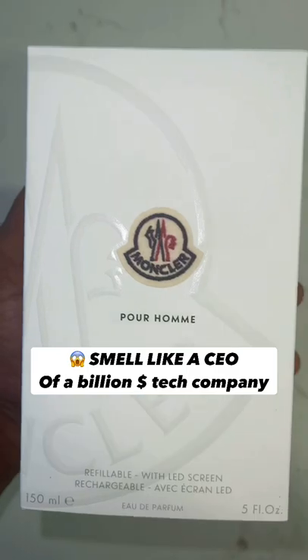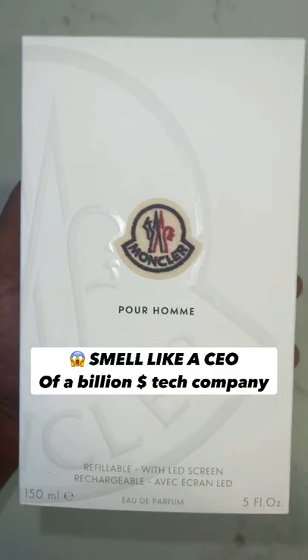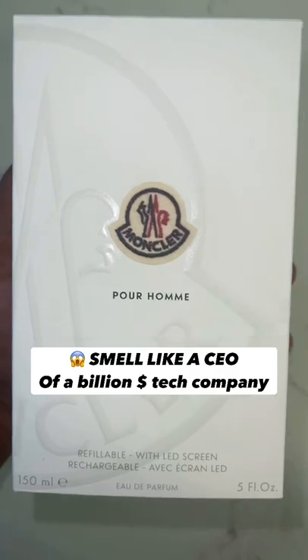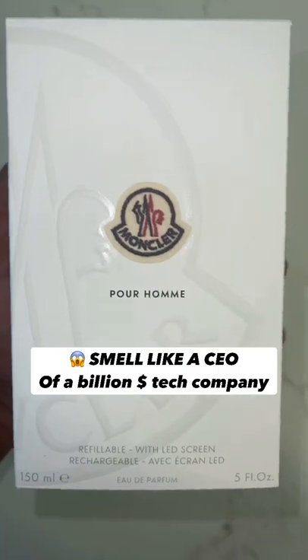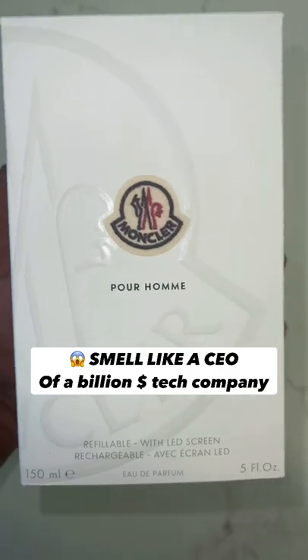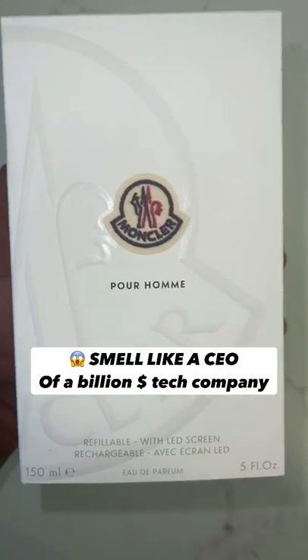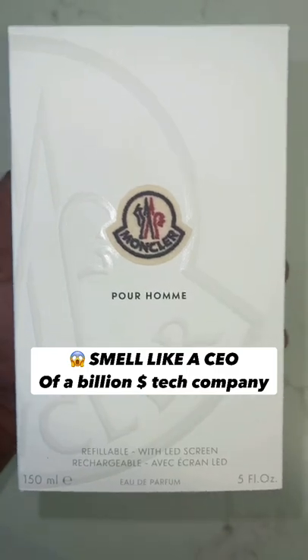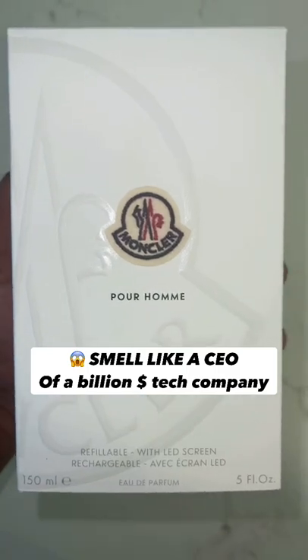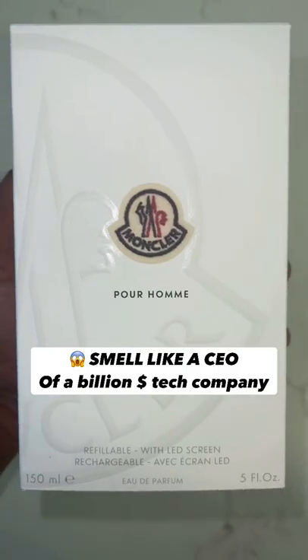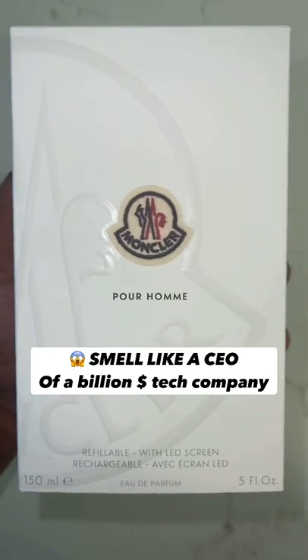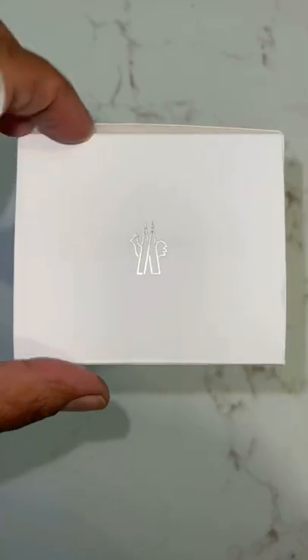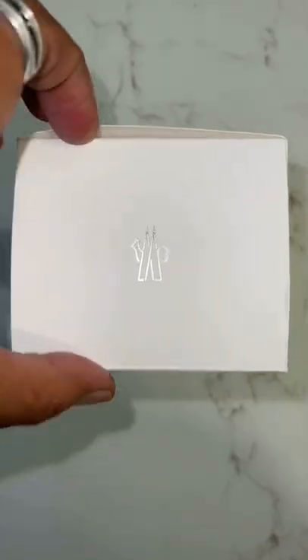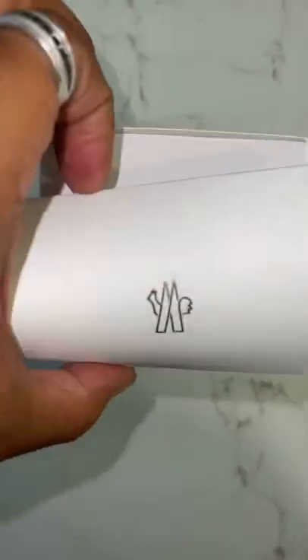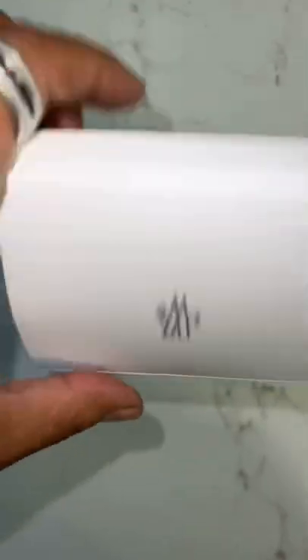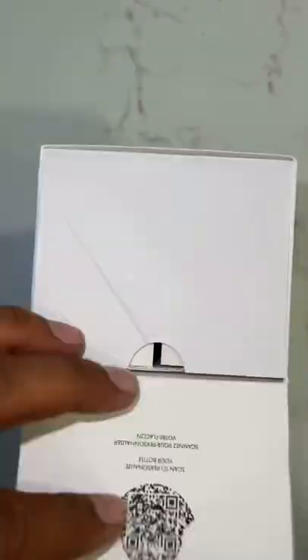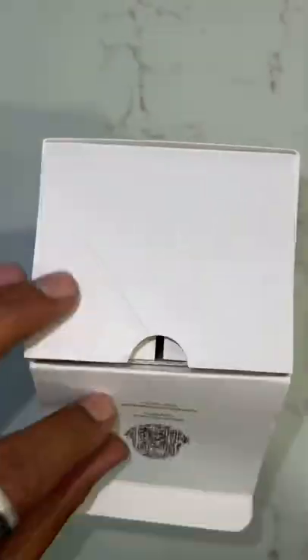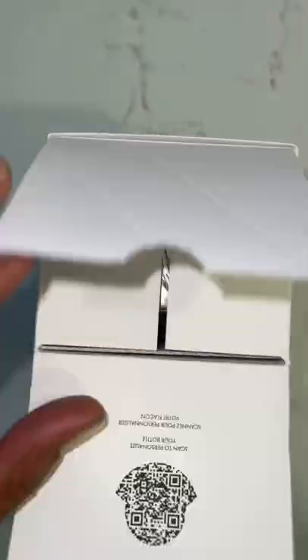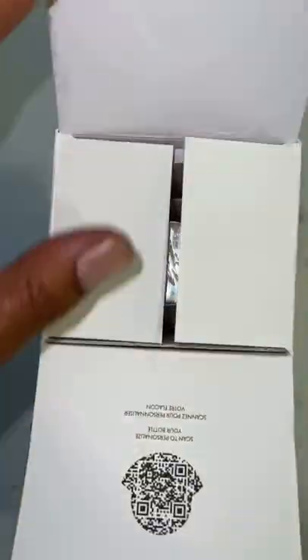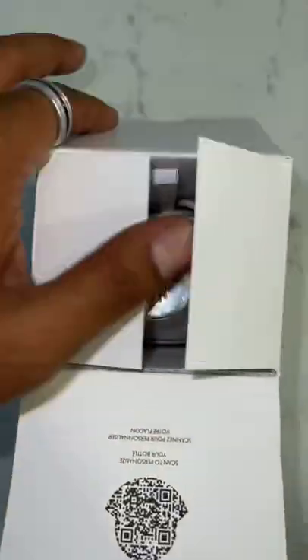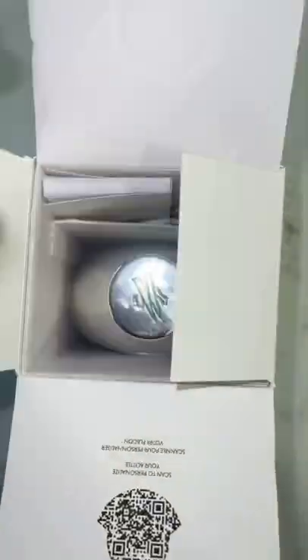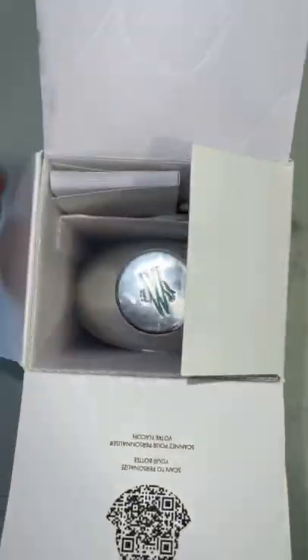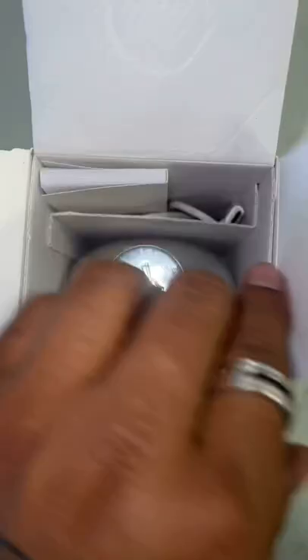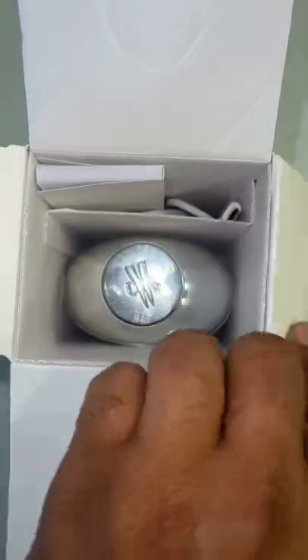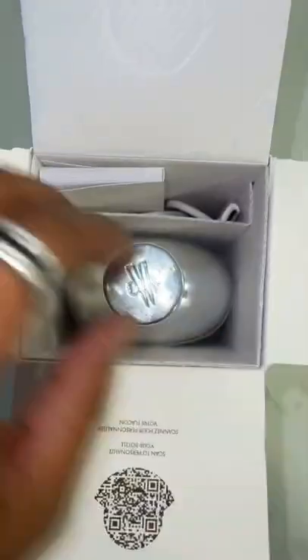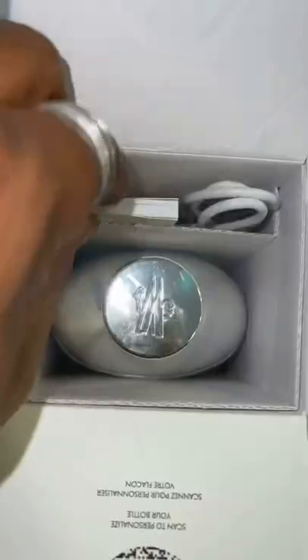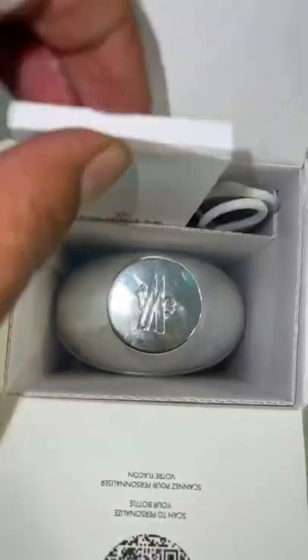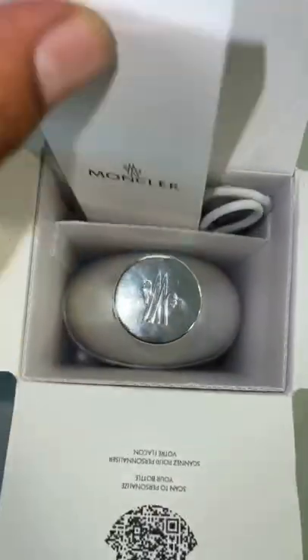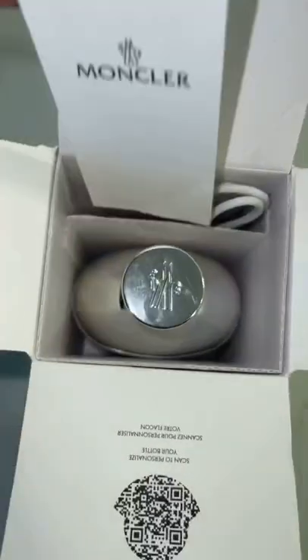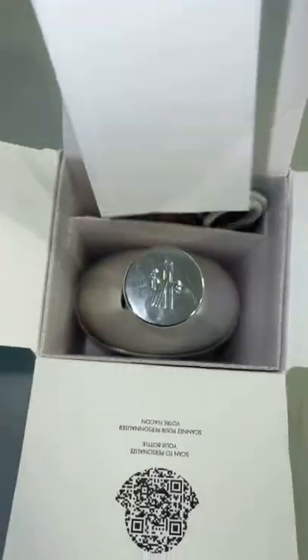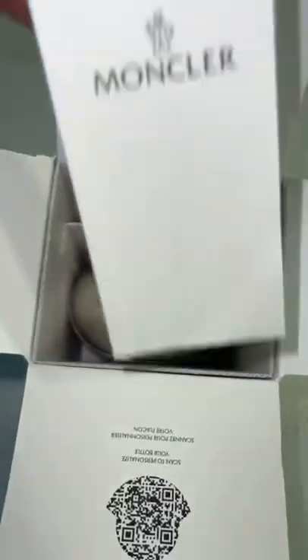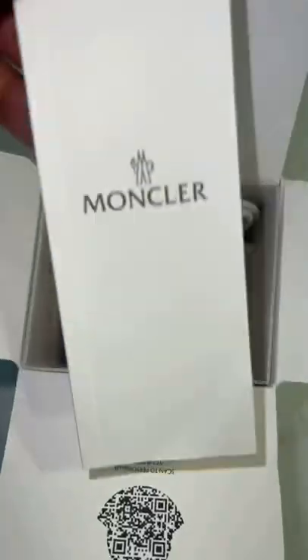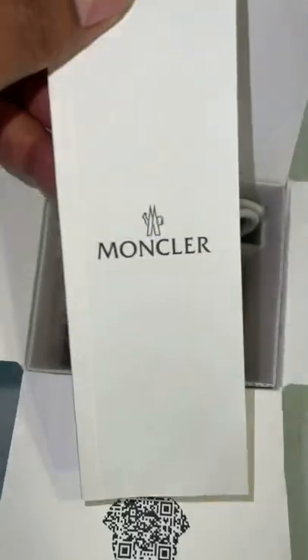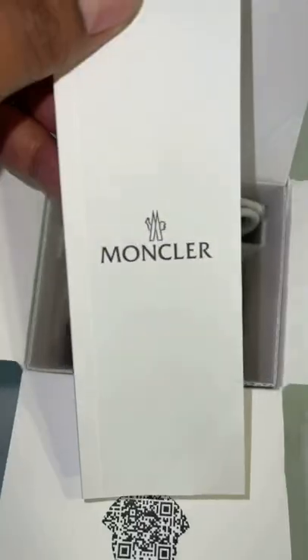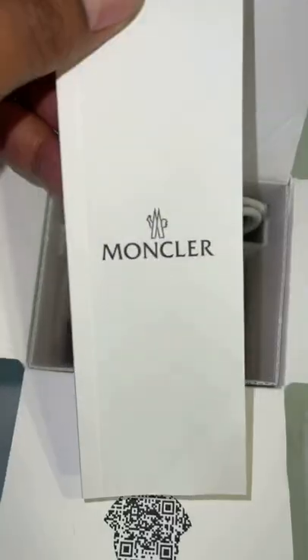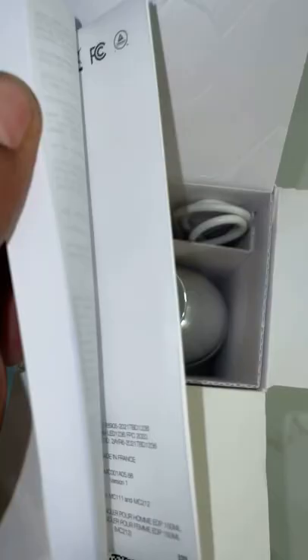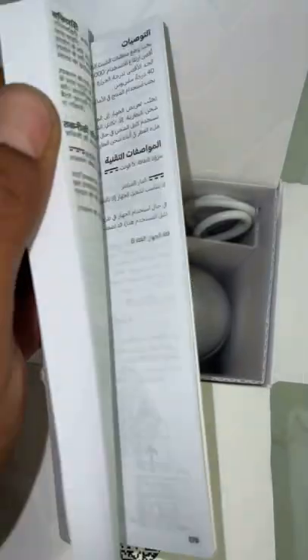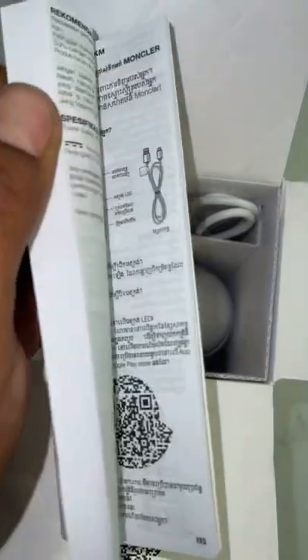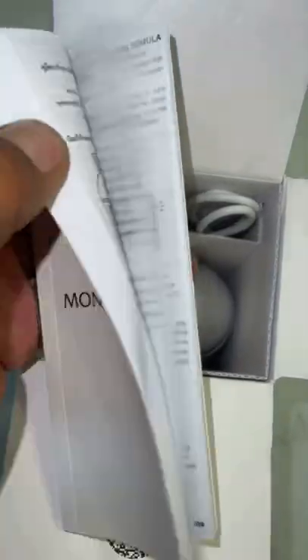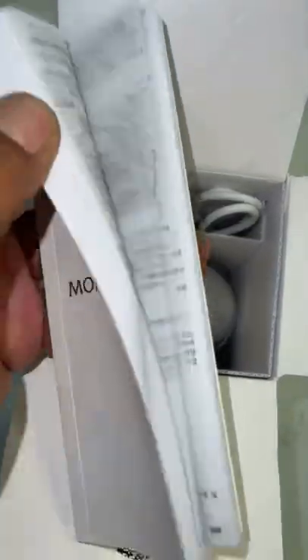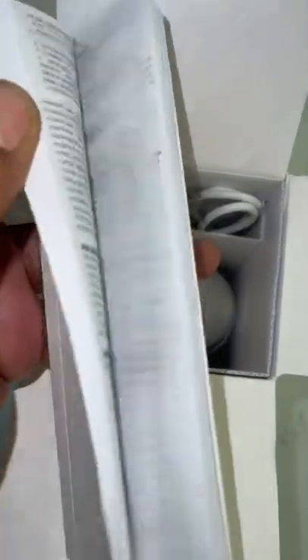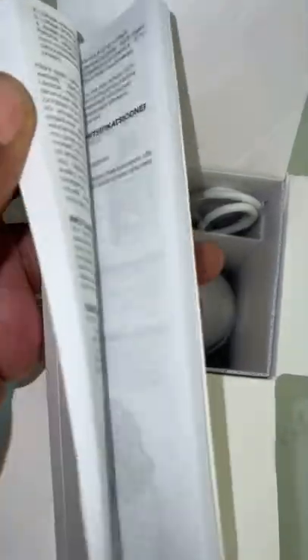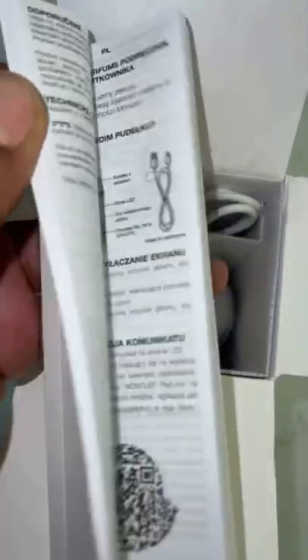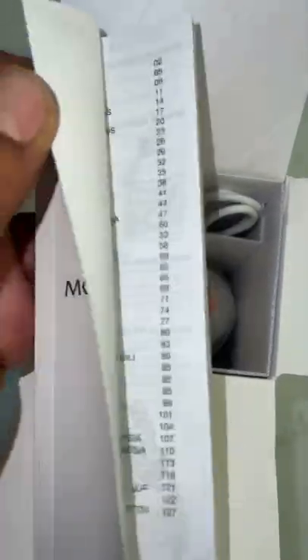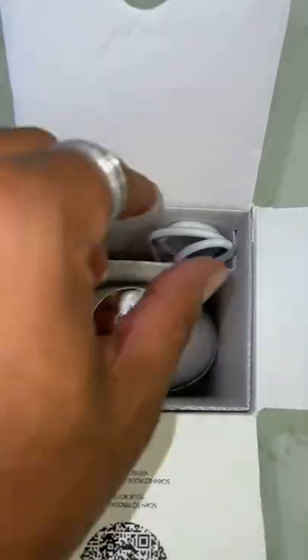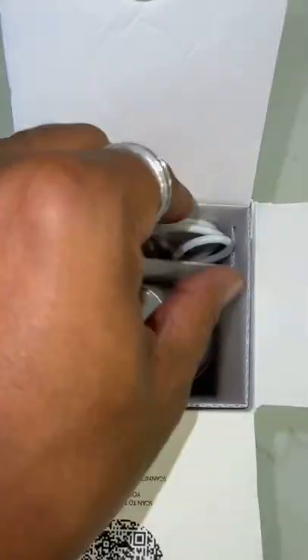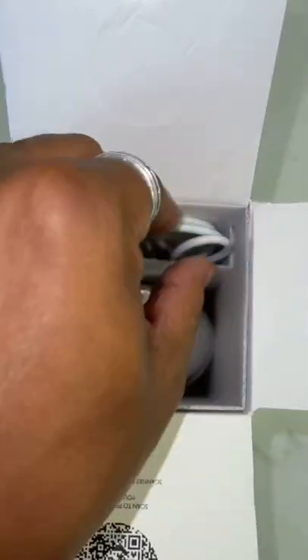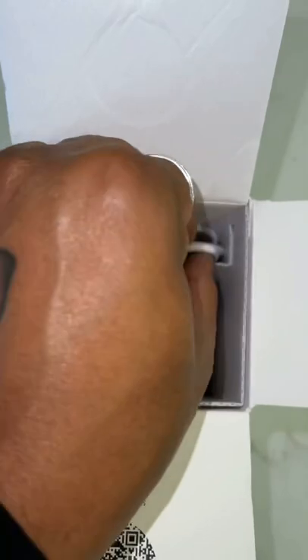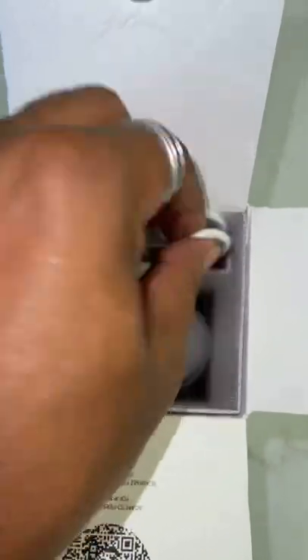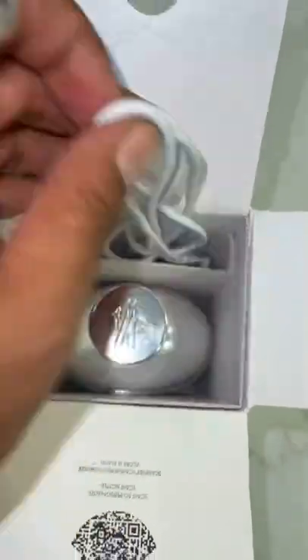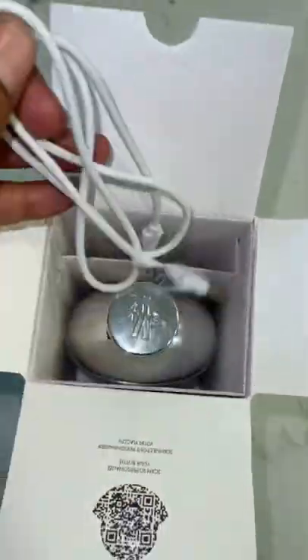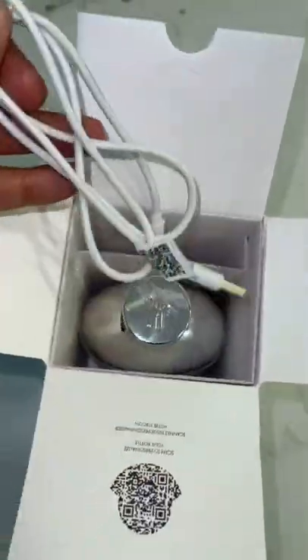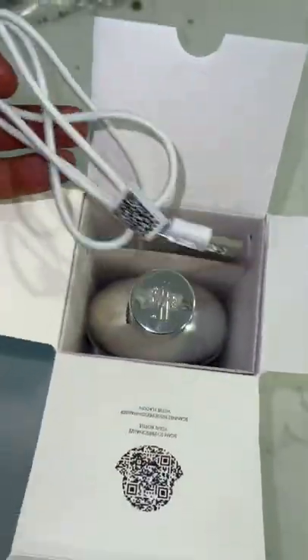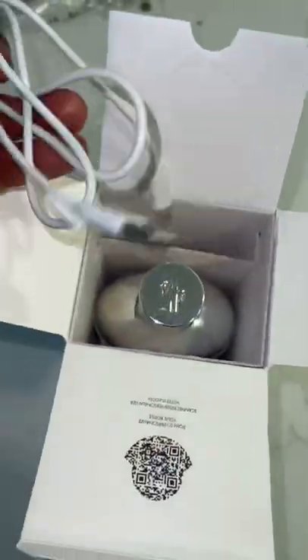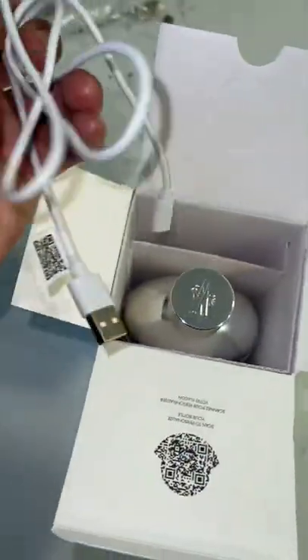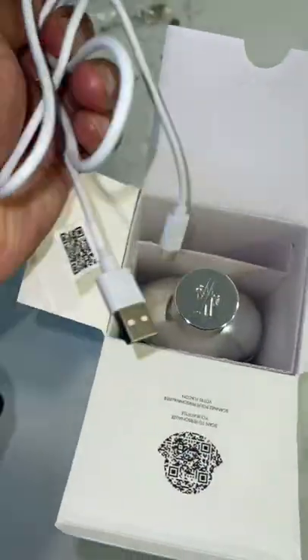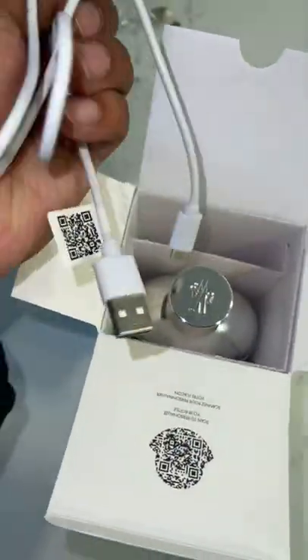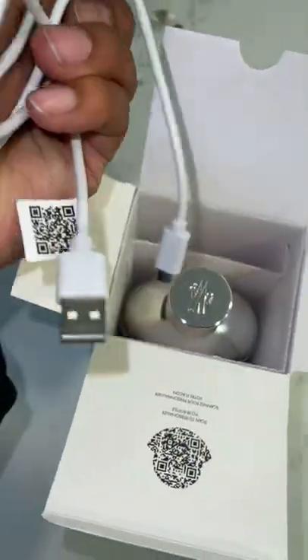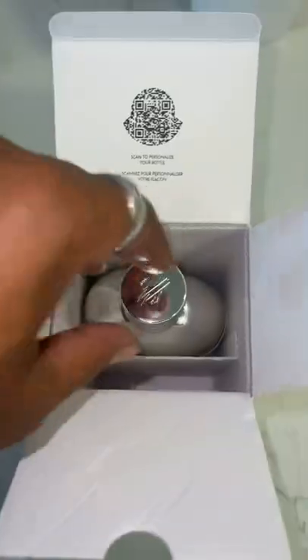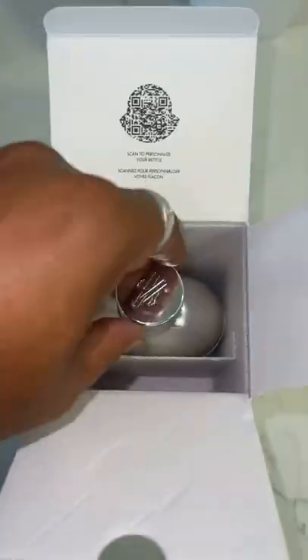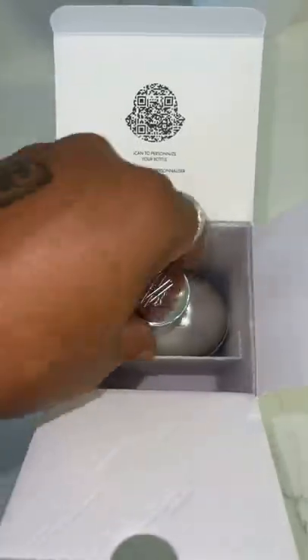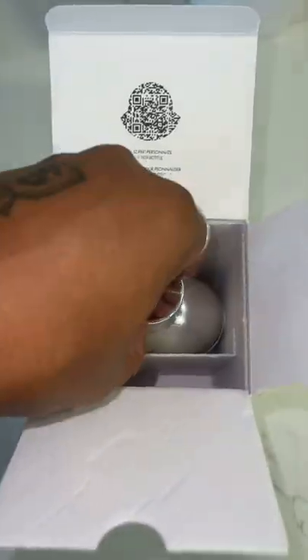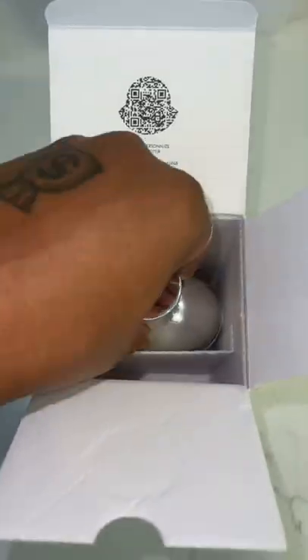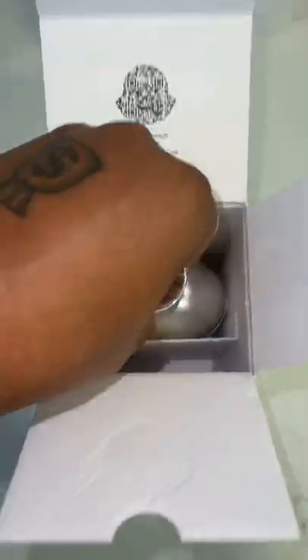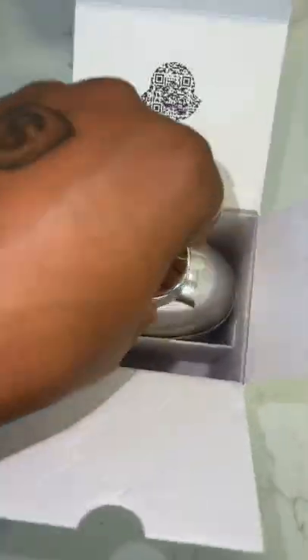What I'm about to show y'all is crazy. I saw this at the Montclair store. They got this new fragrance. It comes with this little booklet — ain't anybody reading that — and this little wire. What's that for?